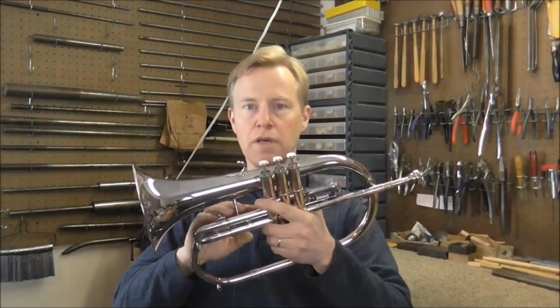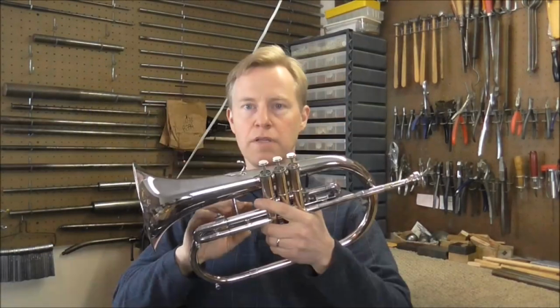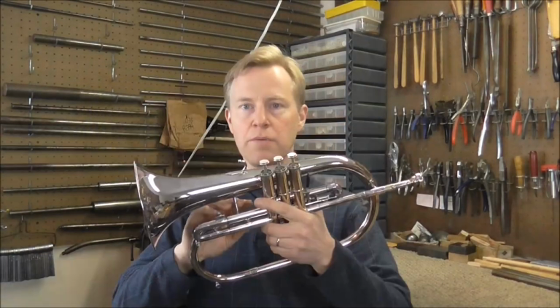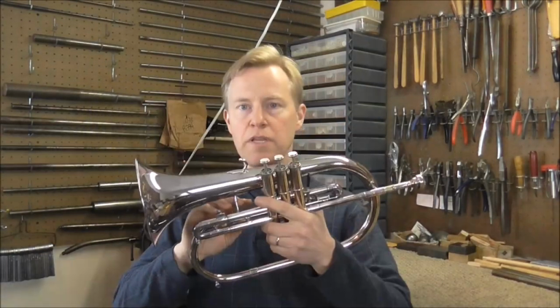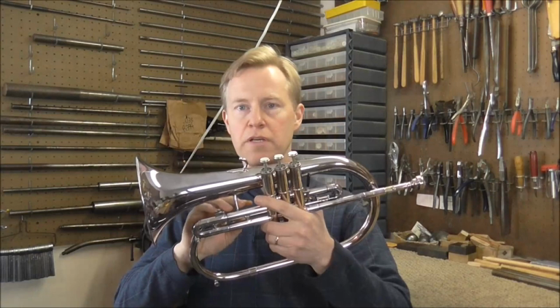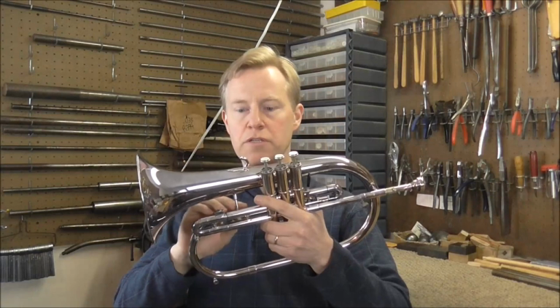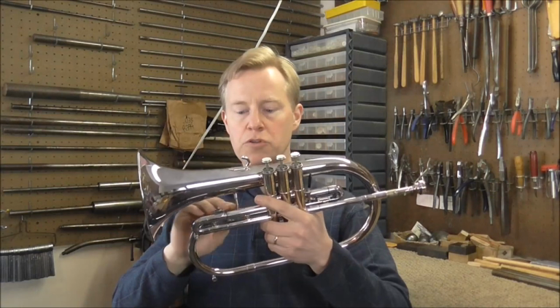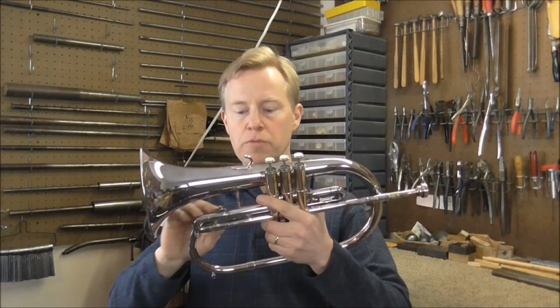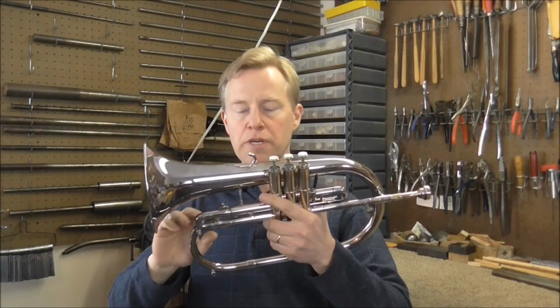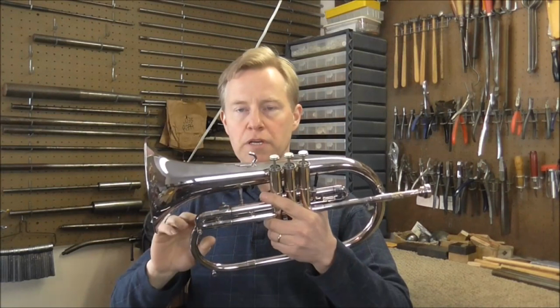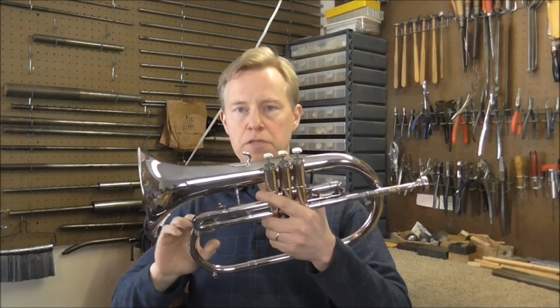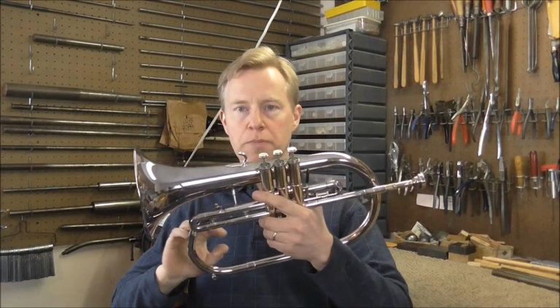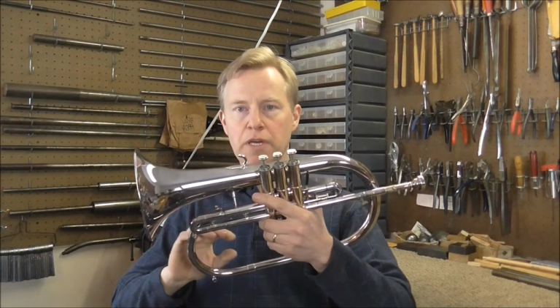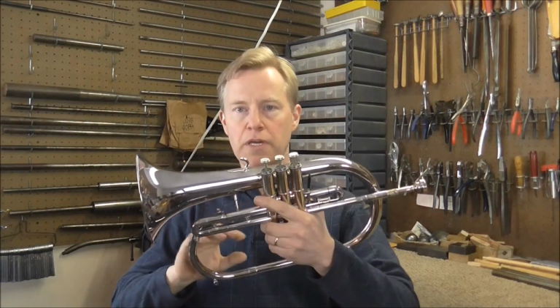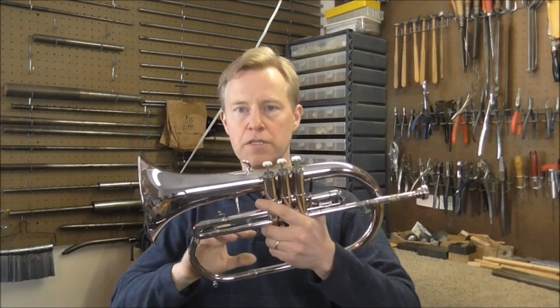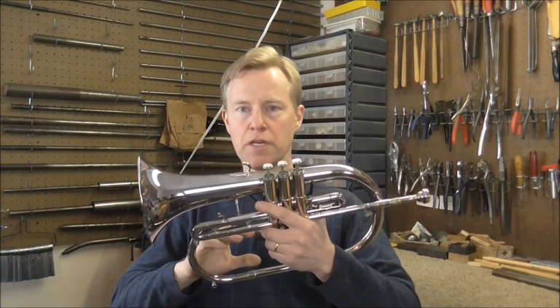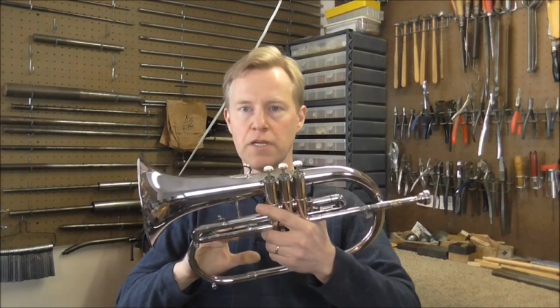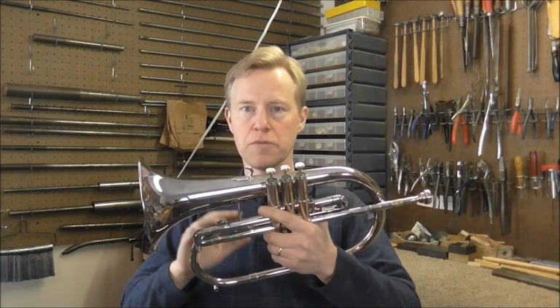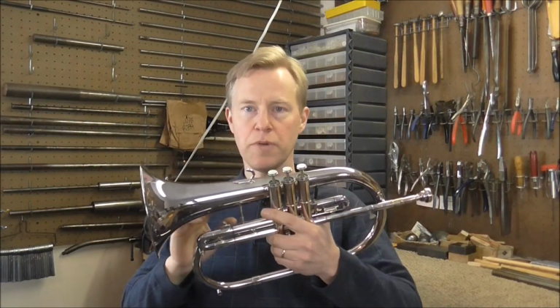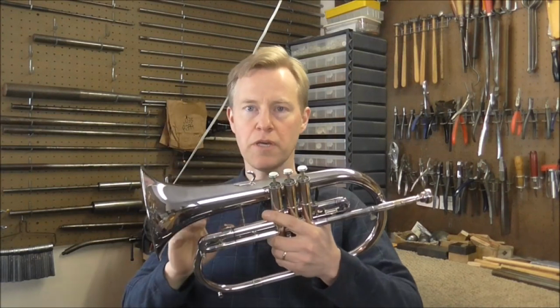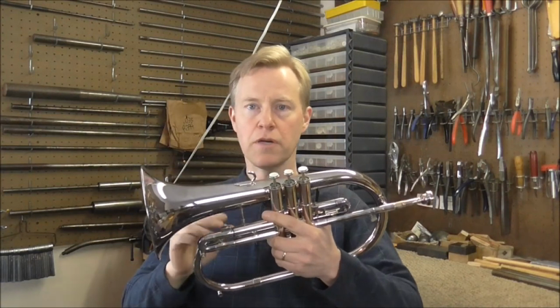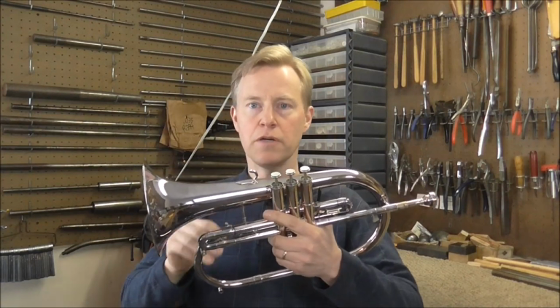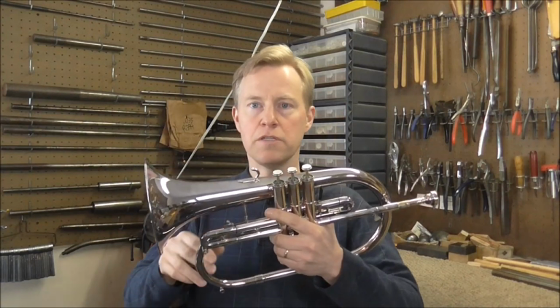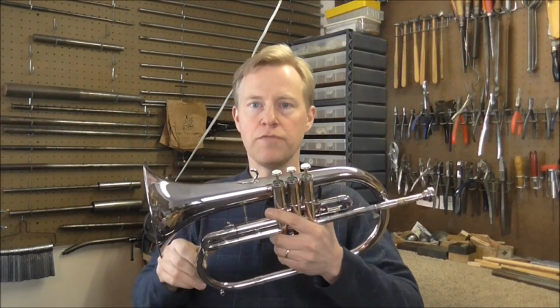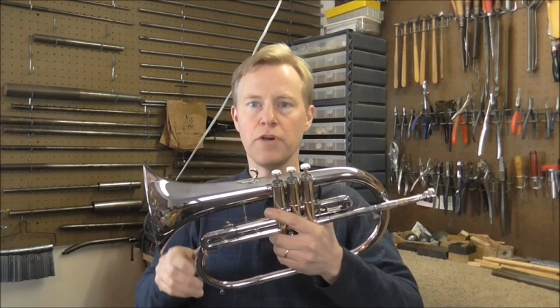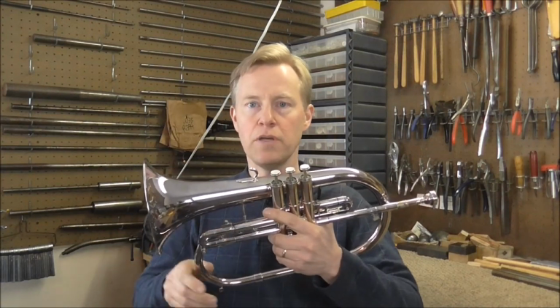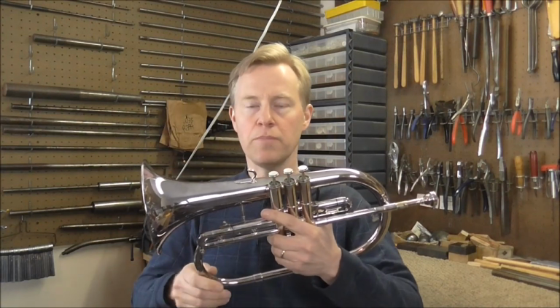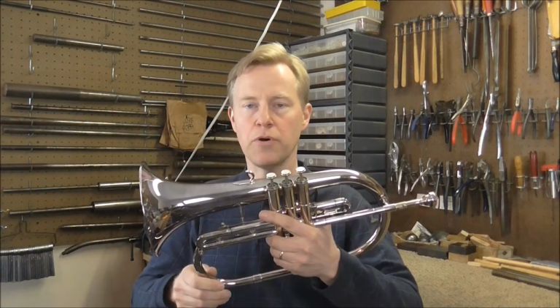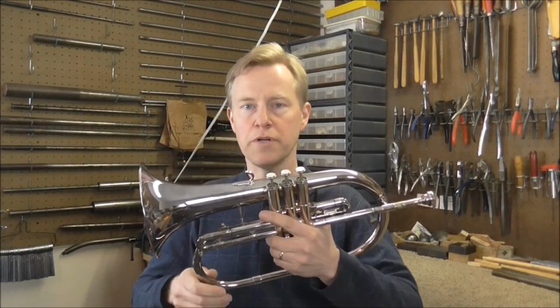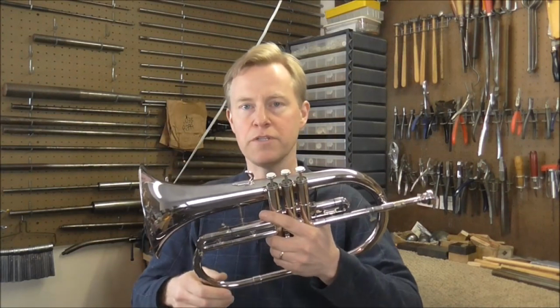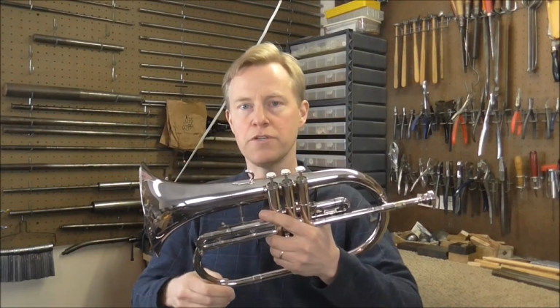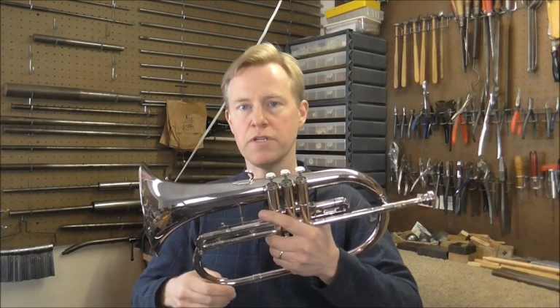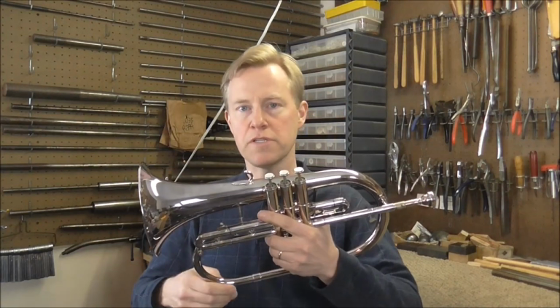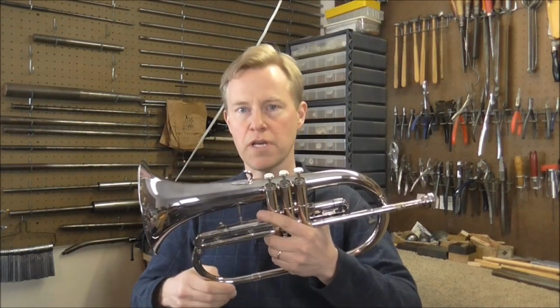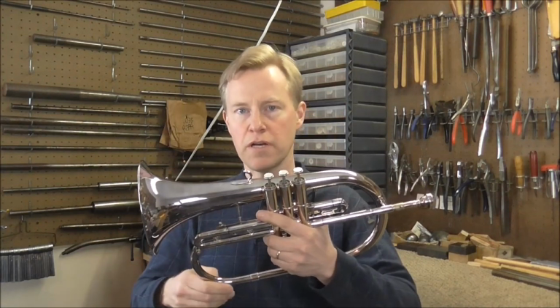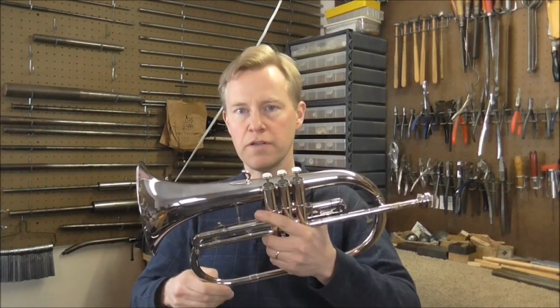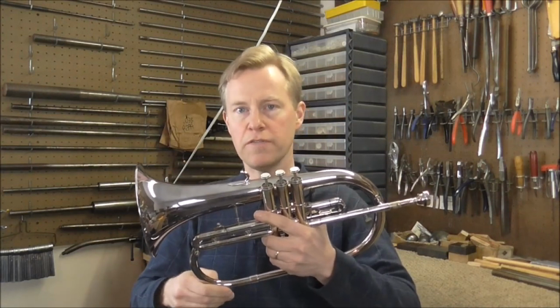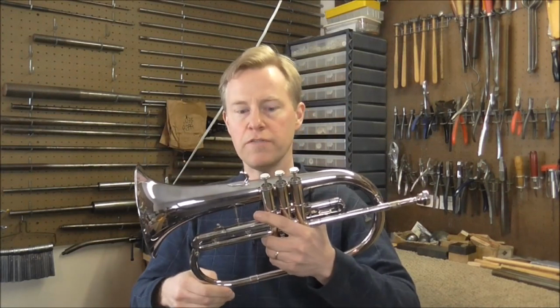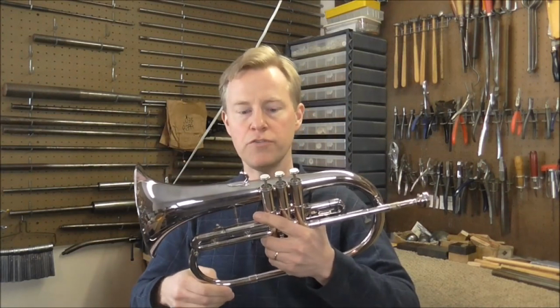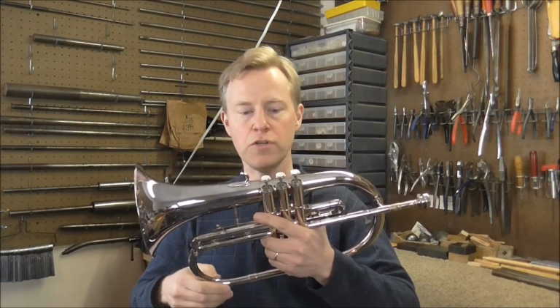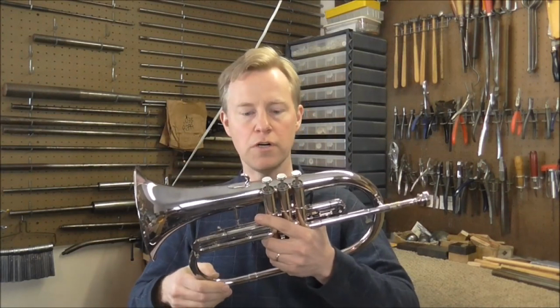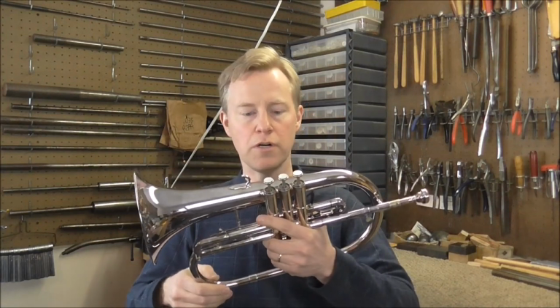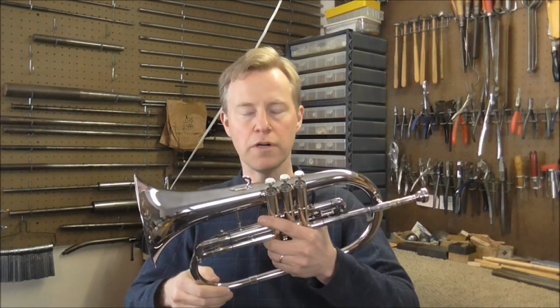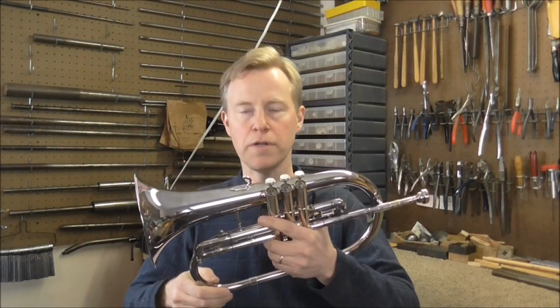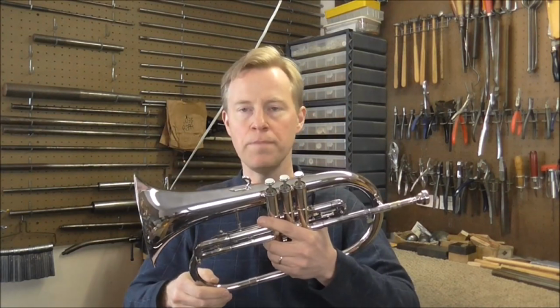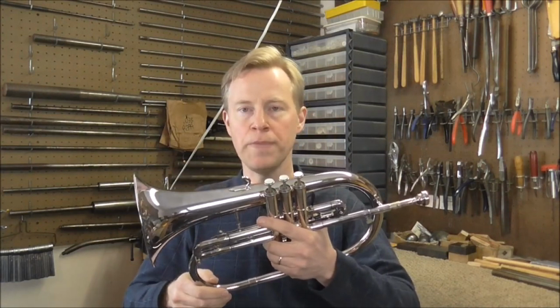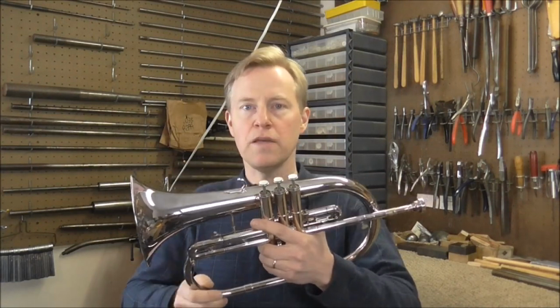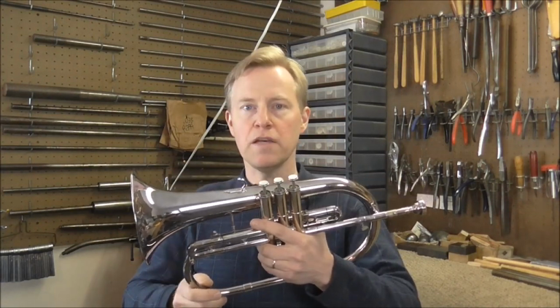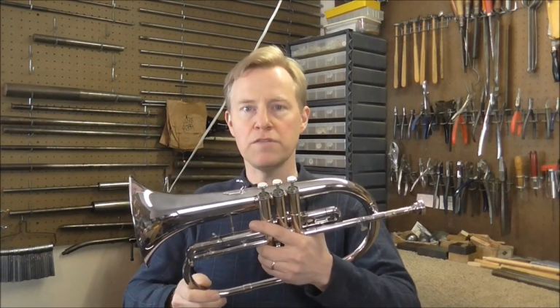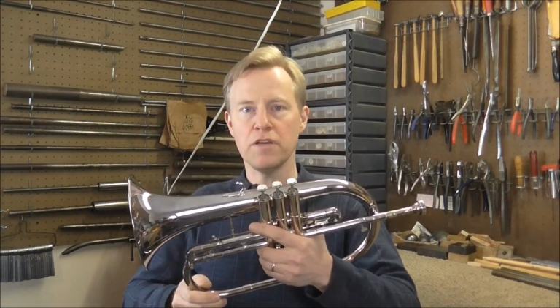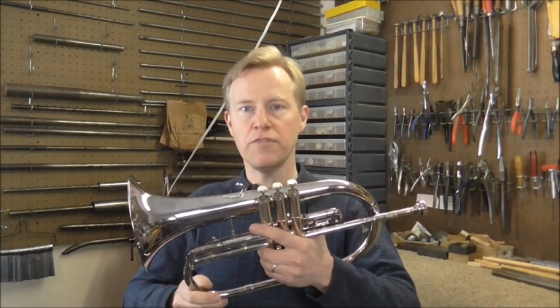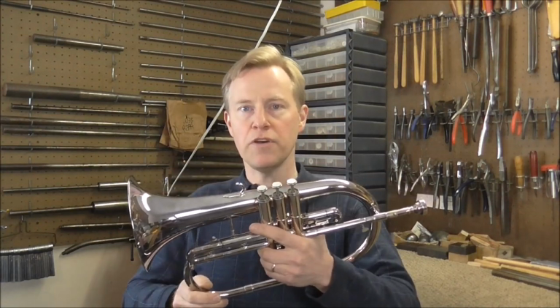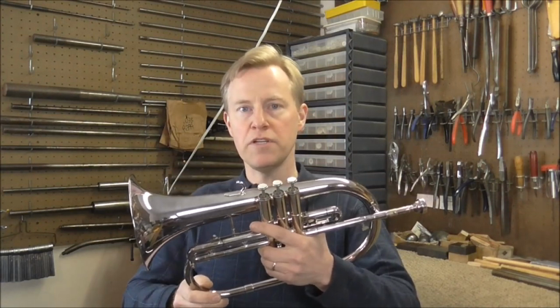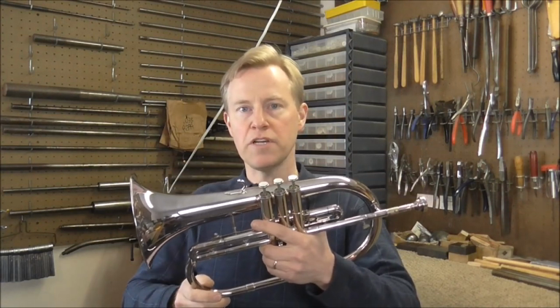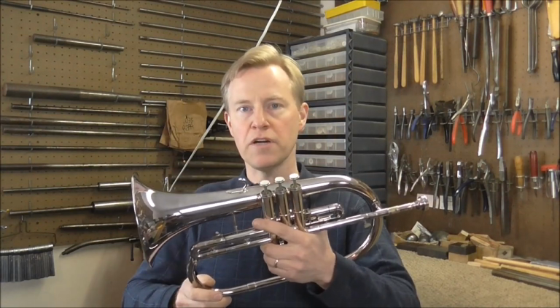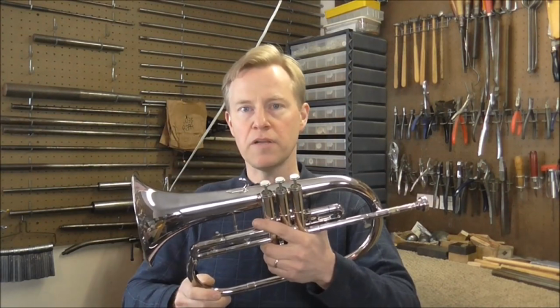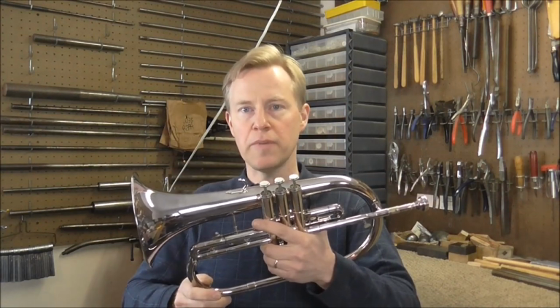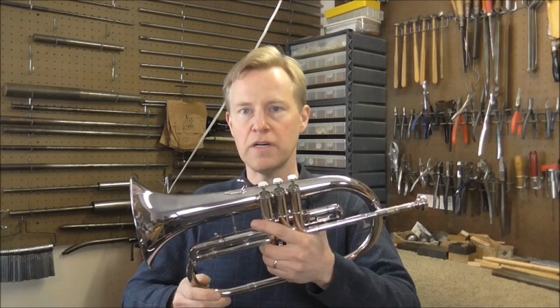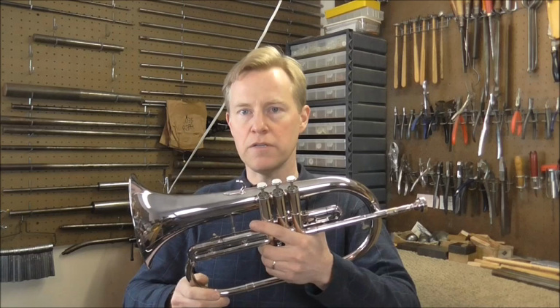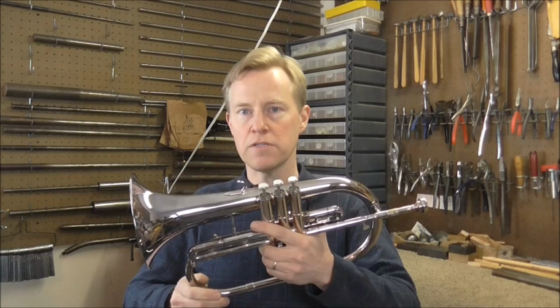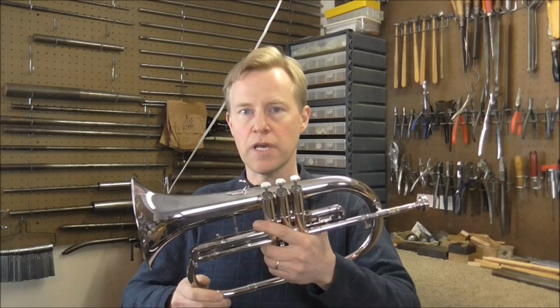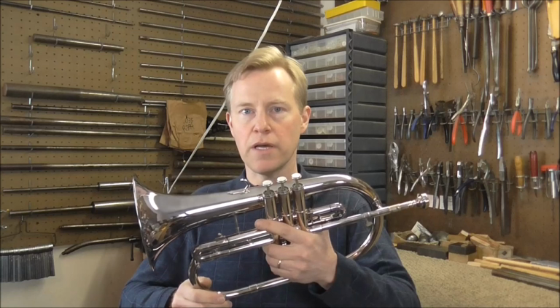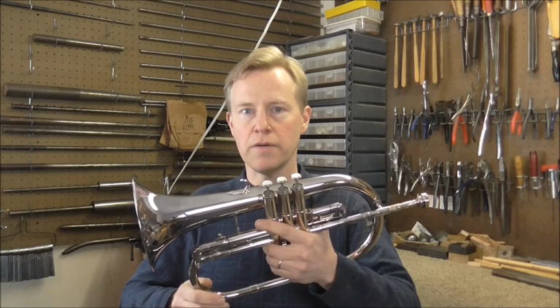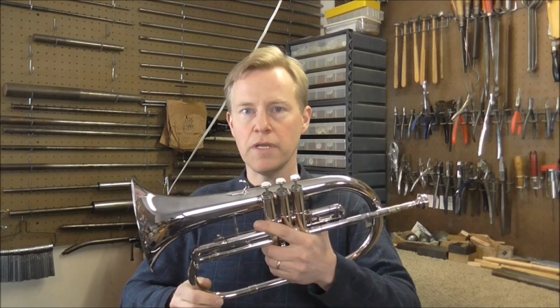The way that the tubing expands and gets bigger is very important to the sound of a Flugelhorn. It gives you a very dark and mellow sound.